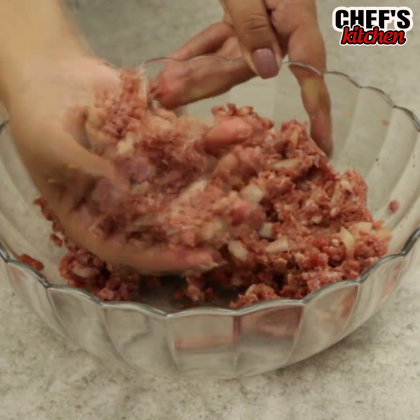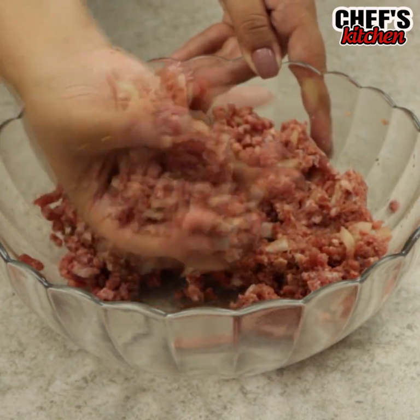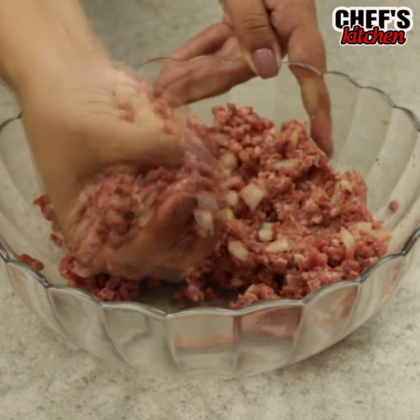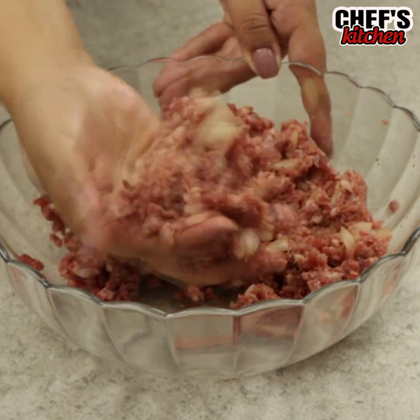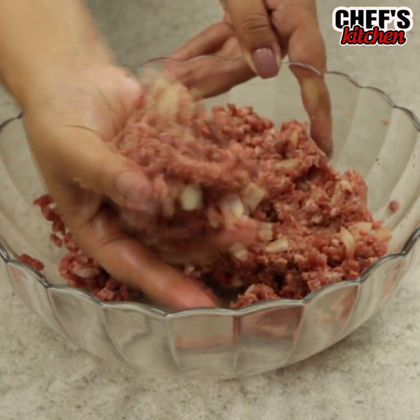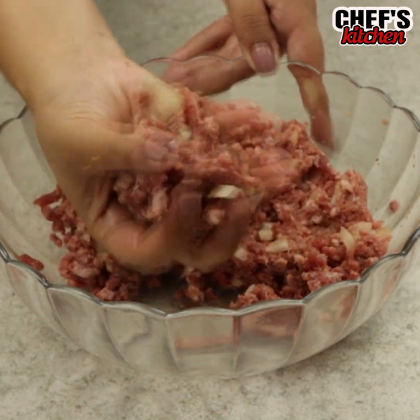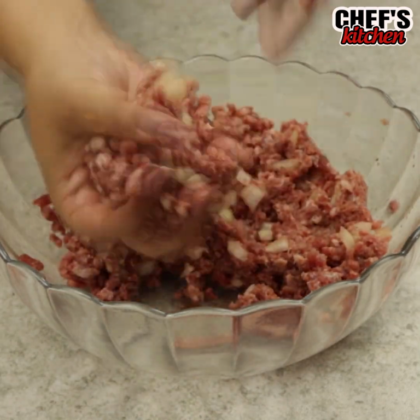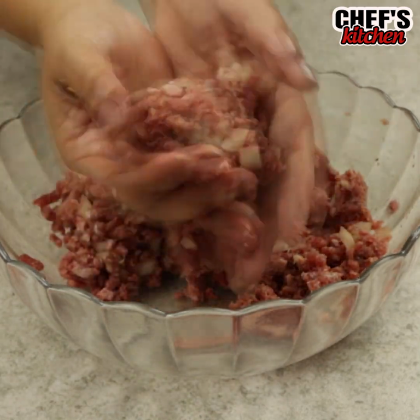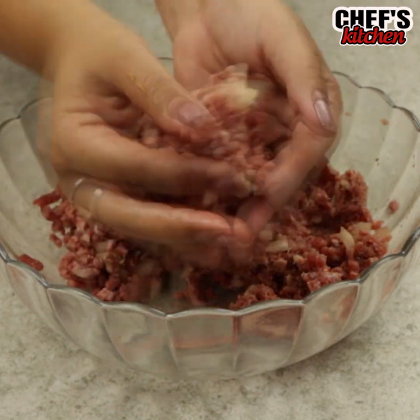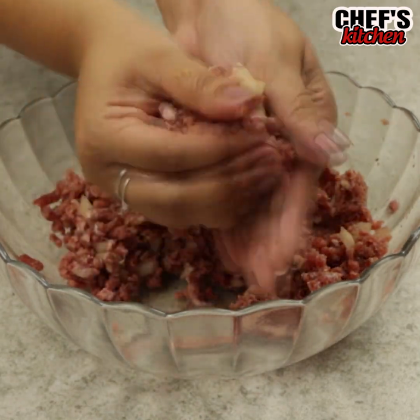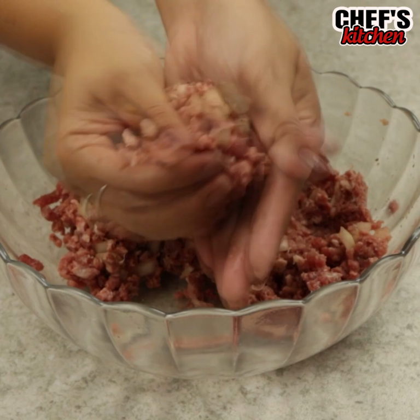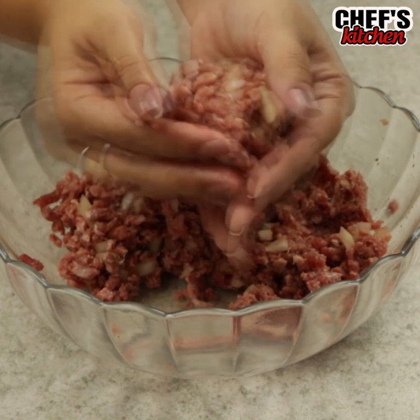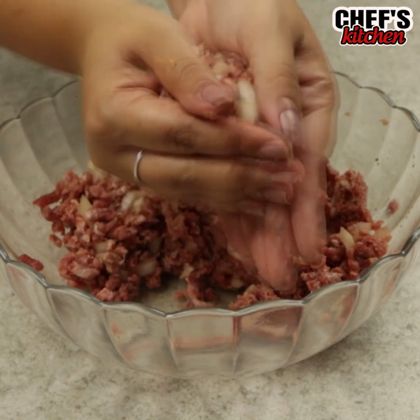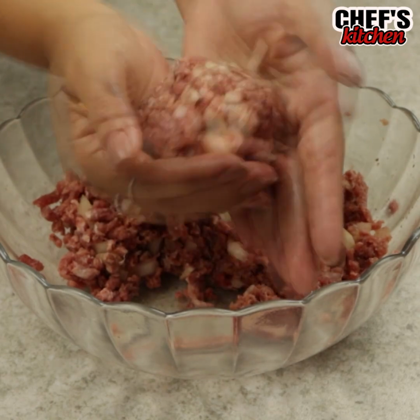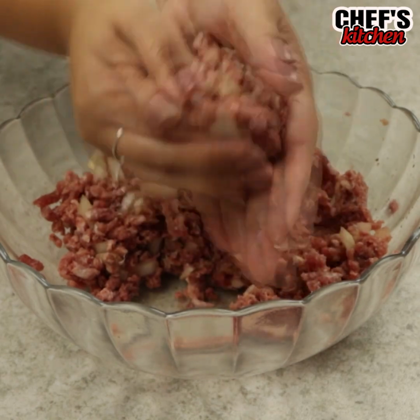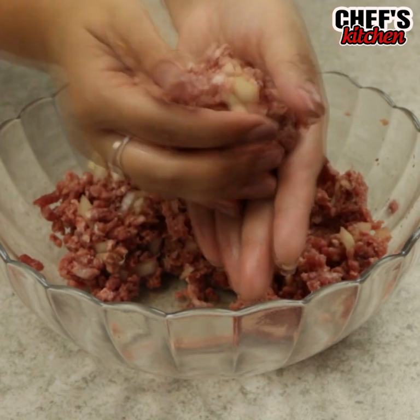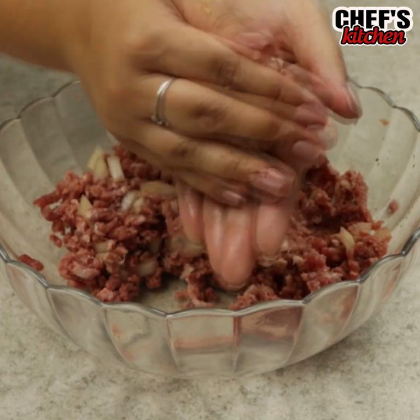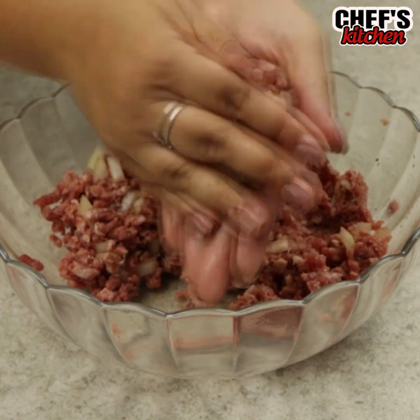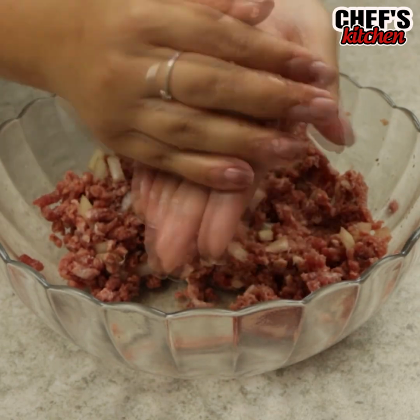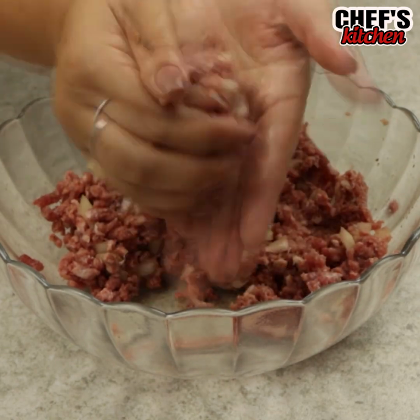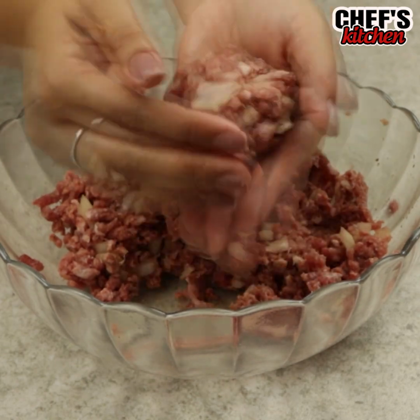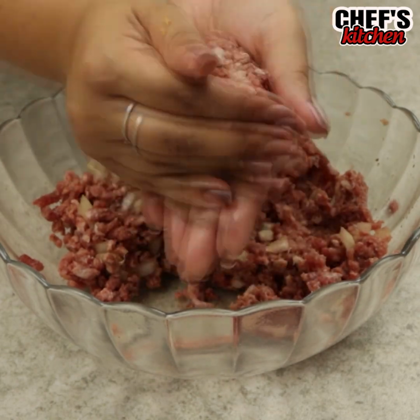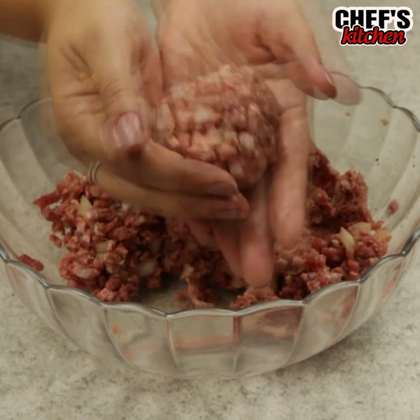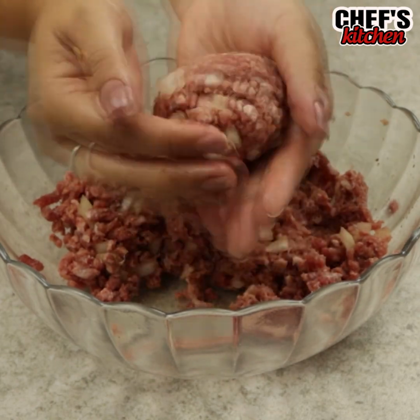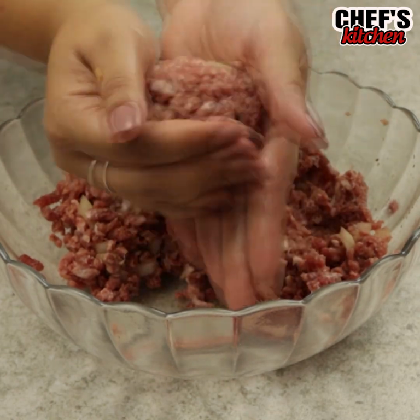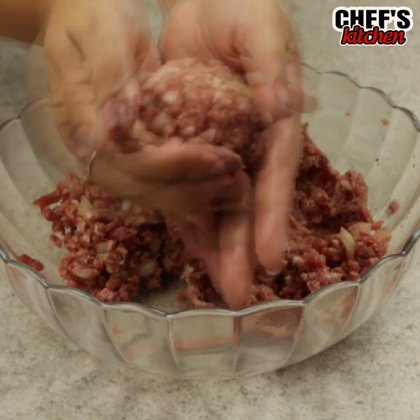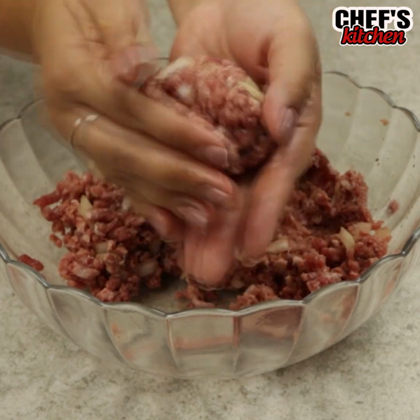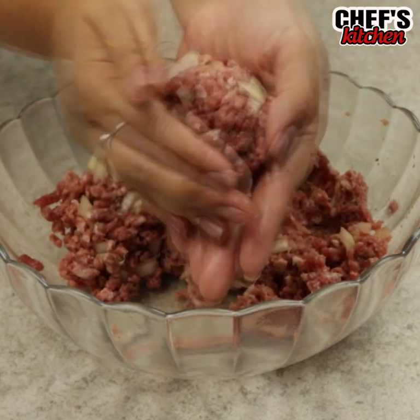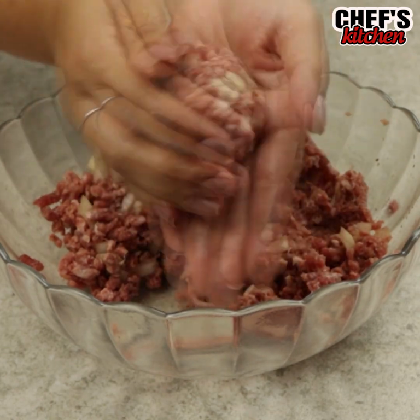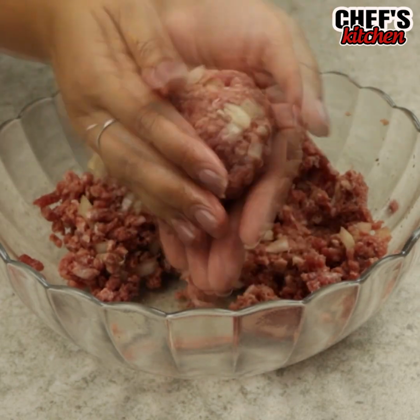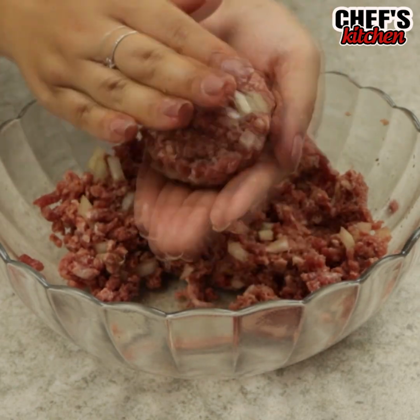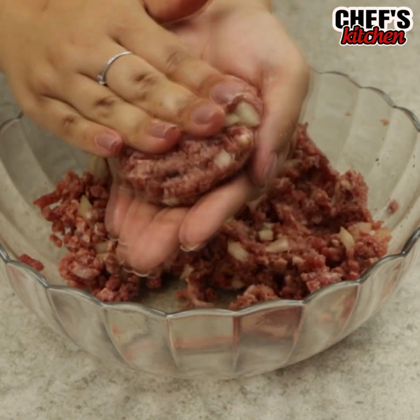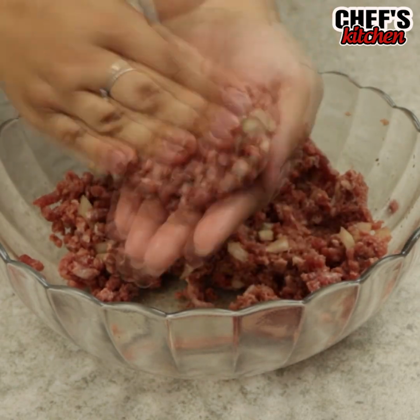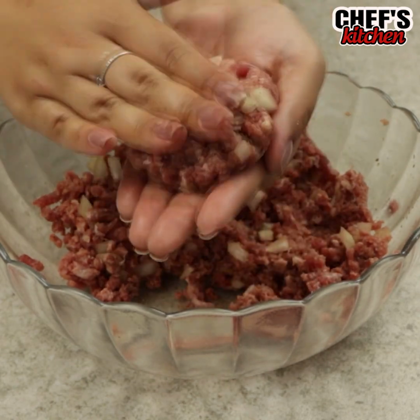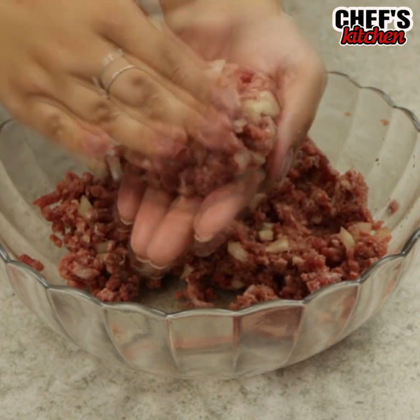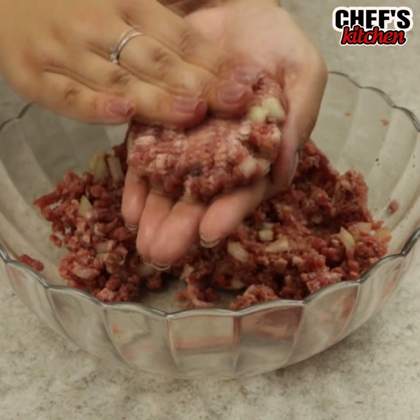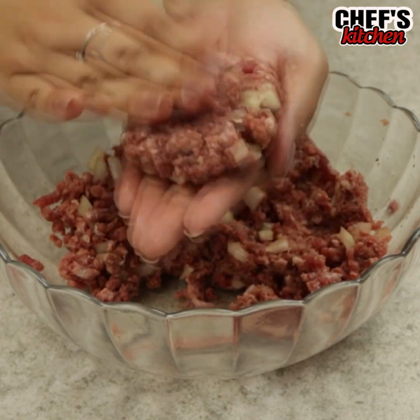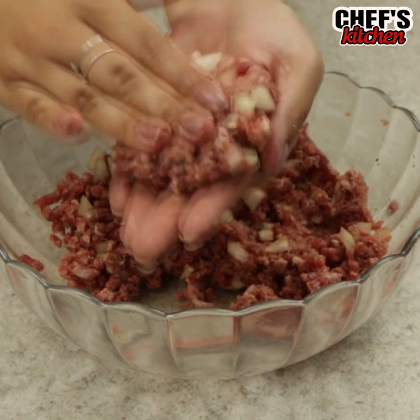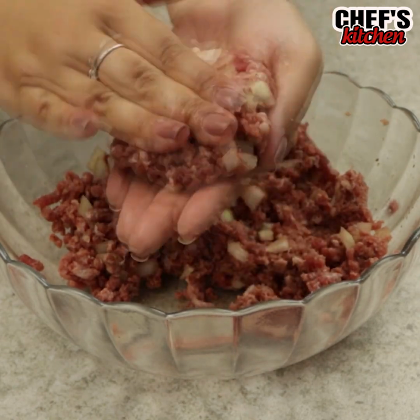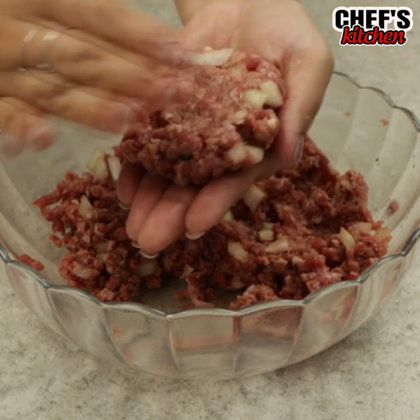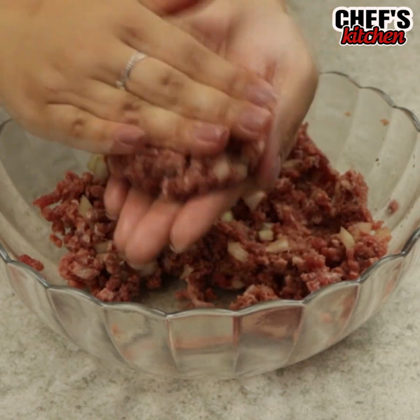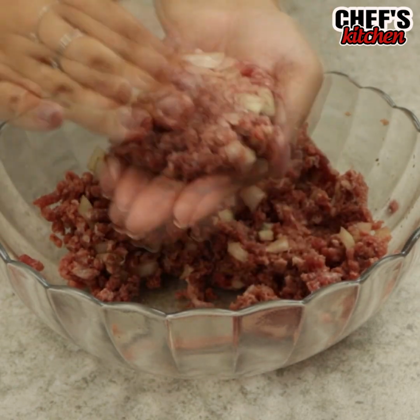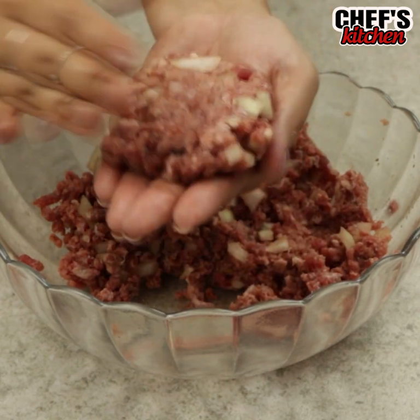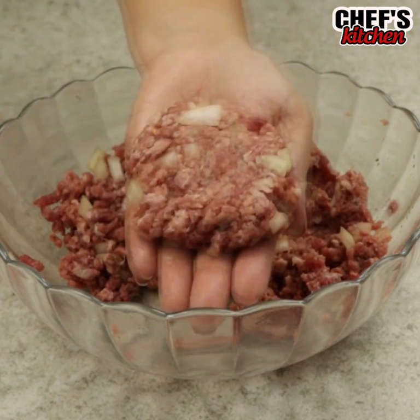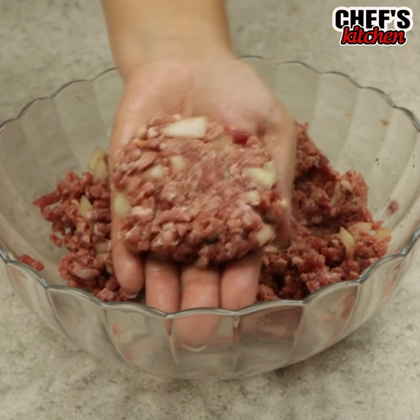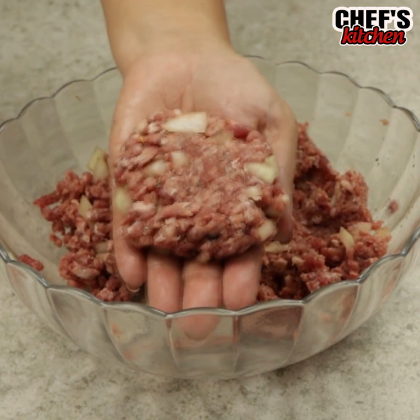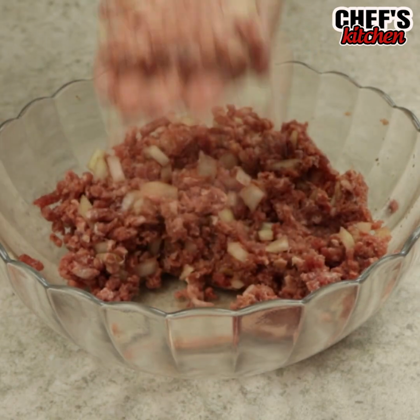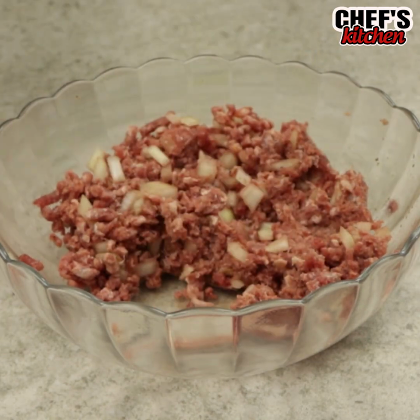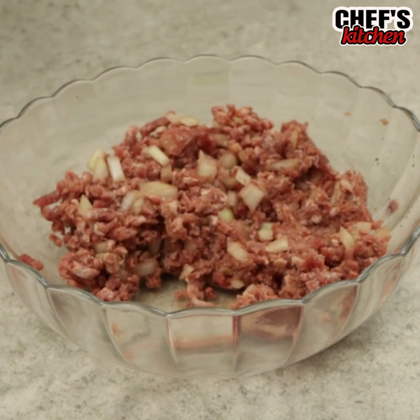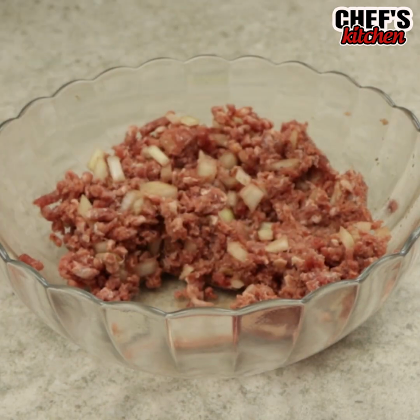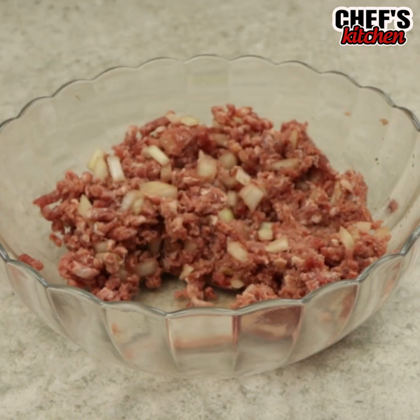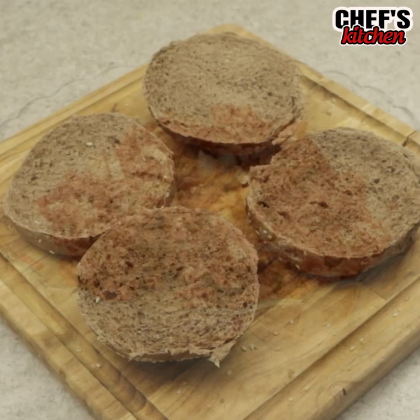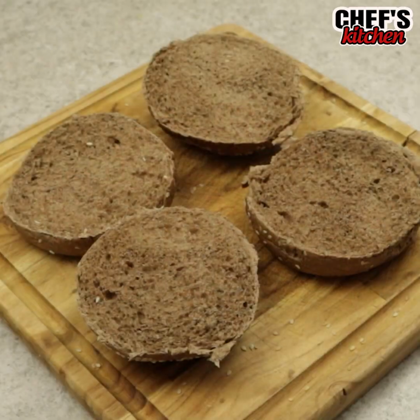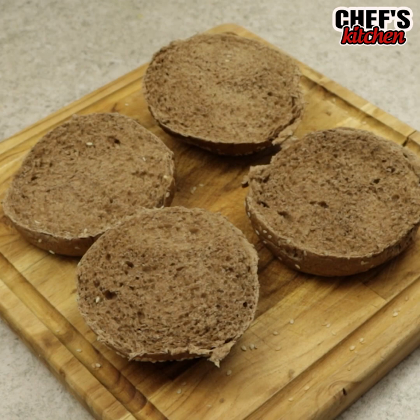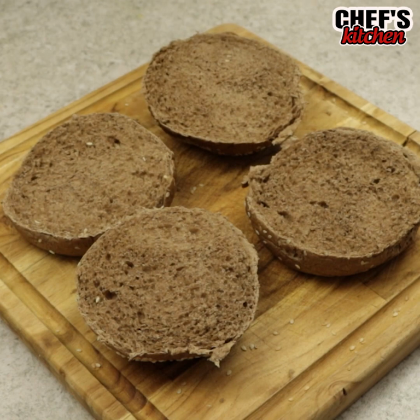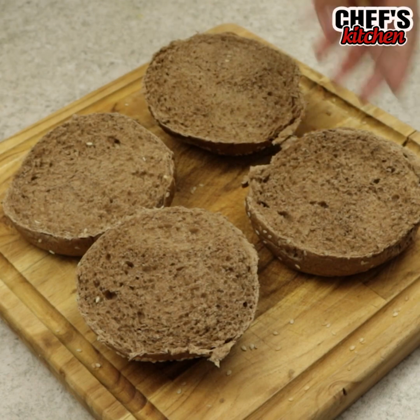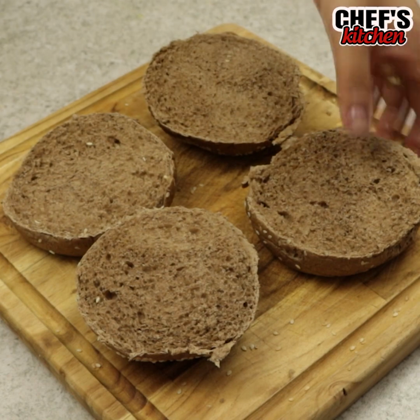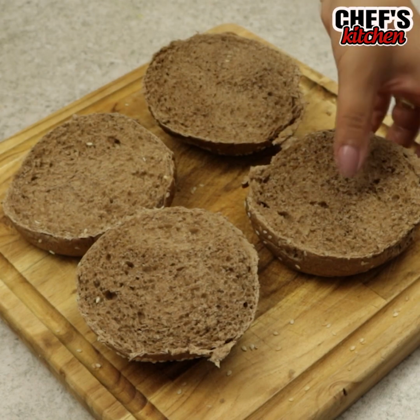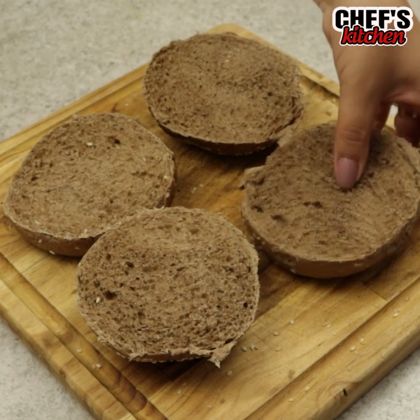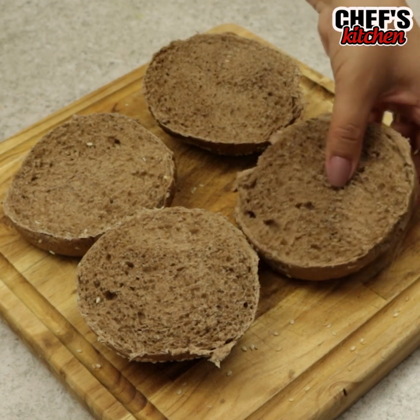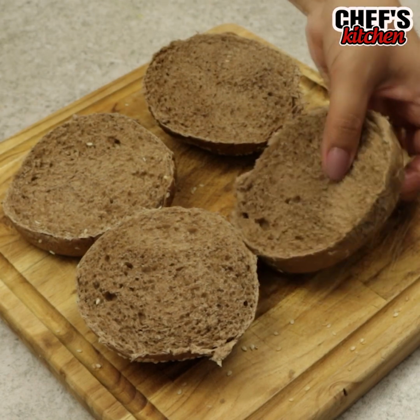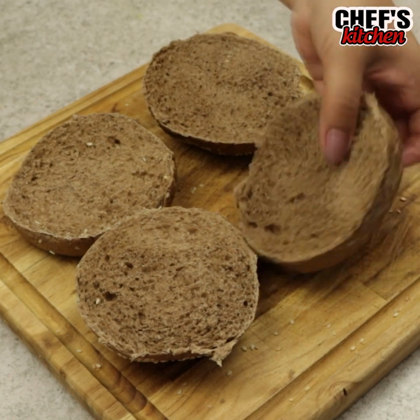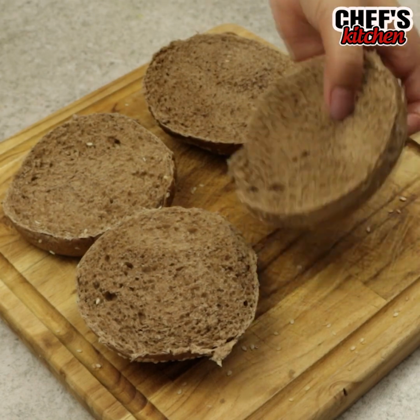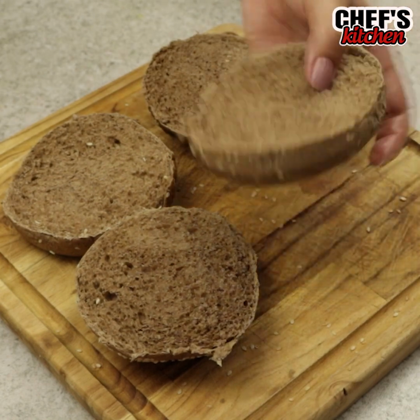Now let's shape them into hamburgers. We'll put them on top of the bread.